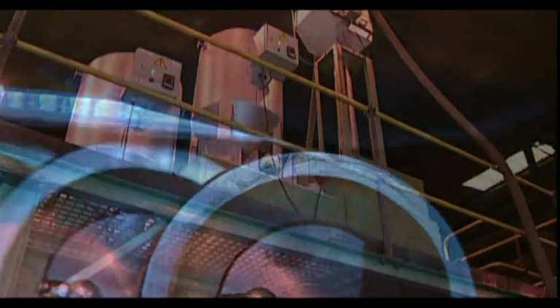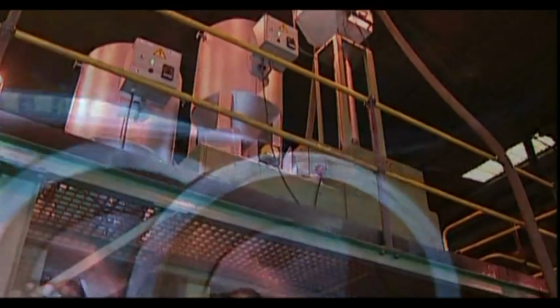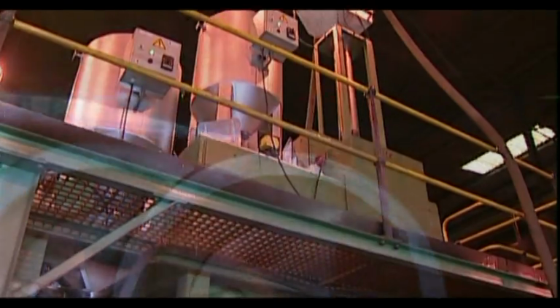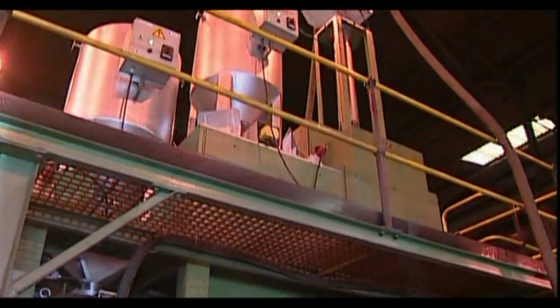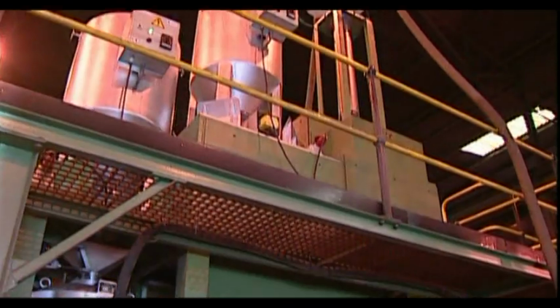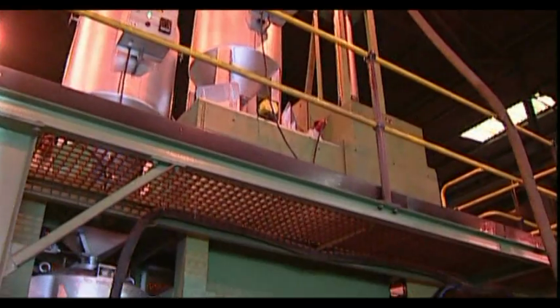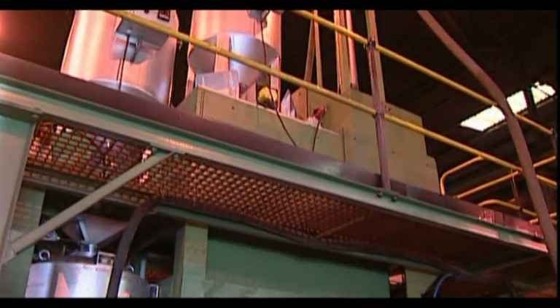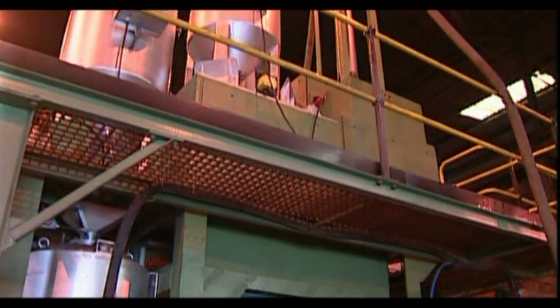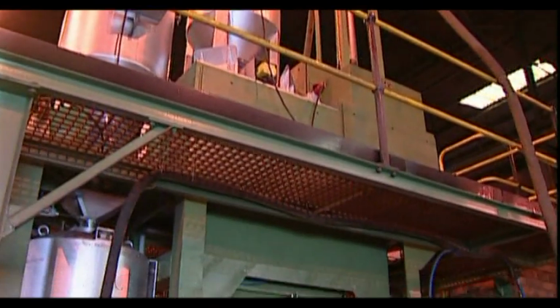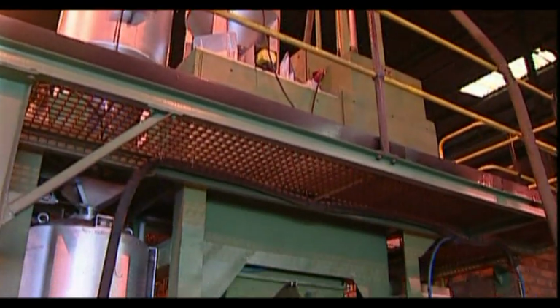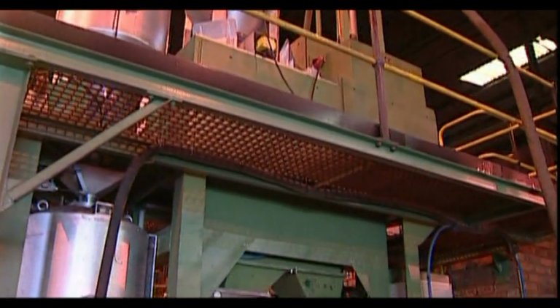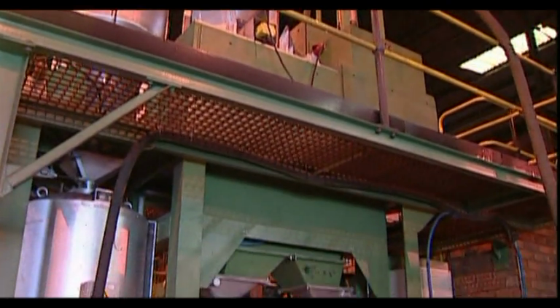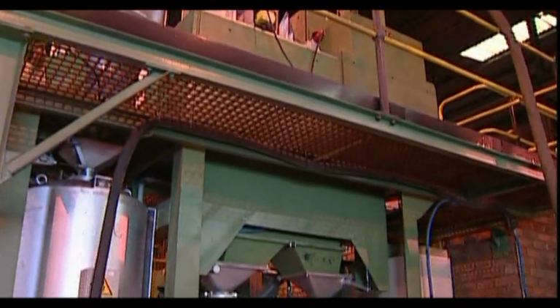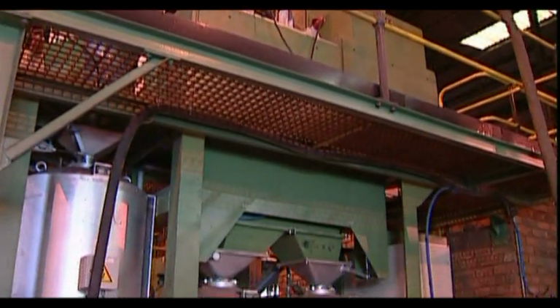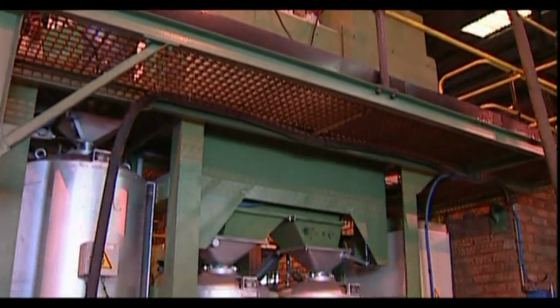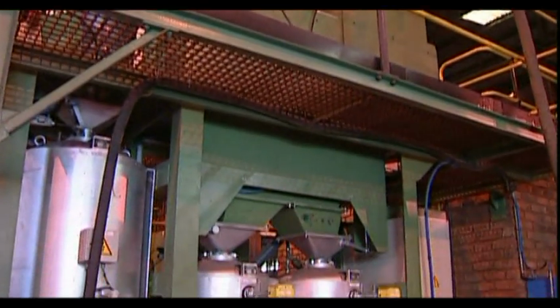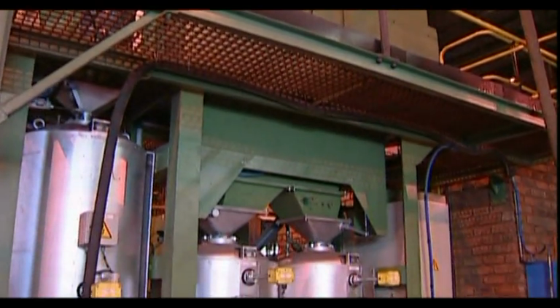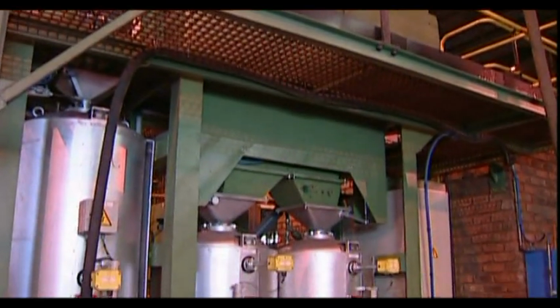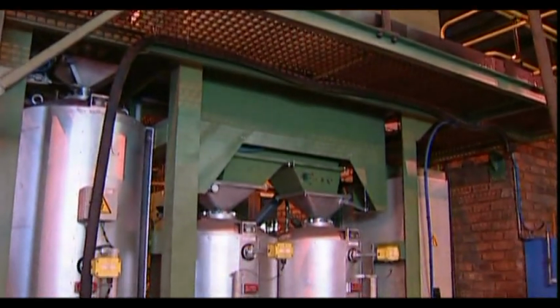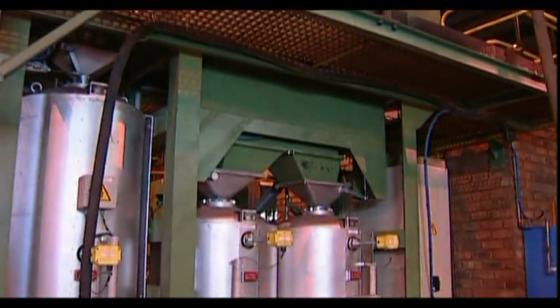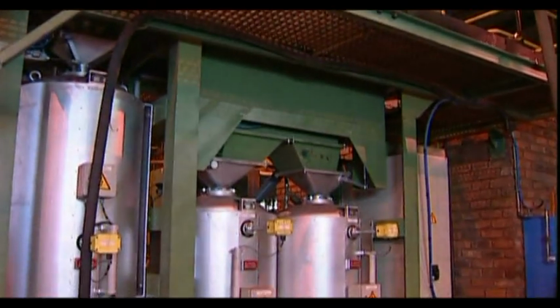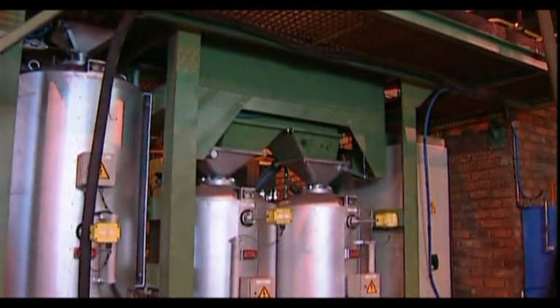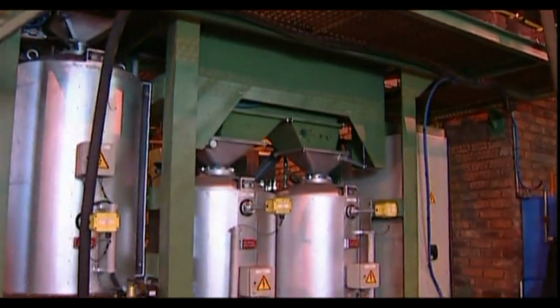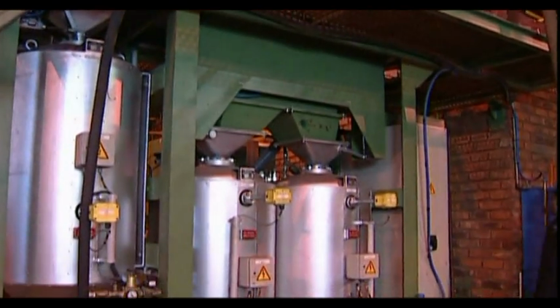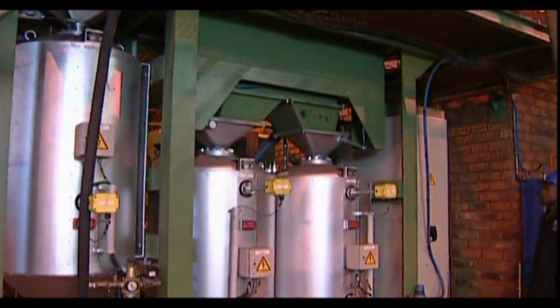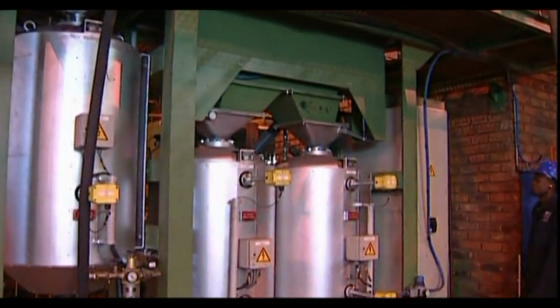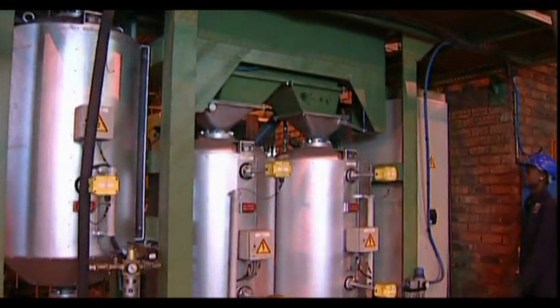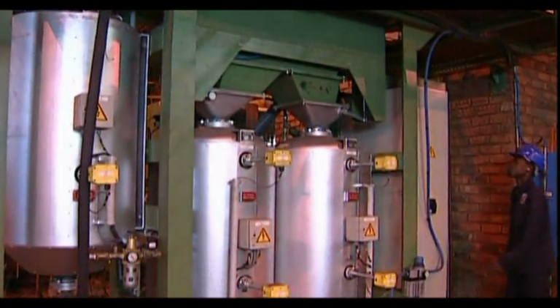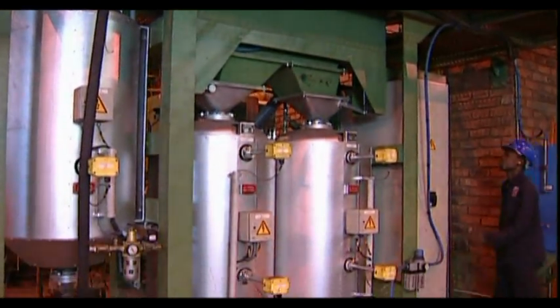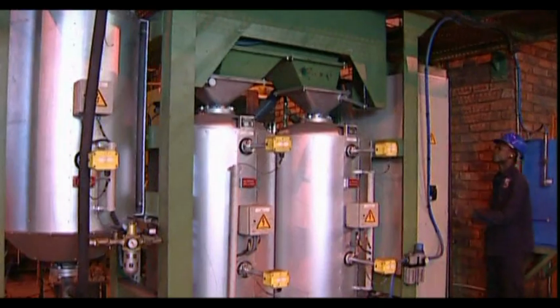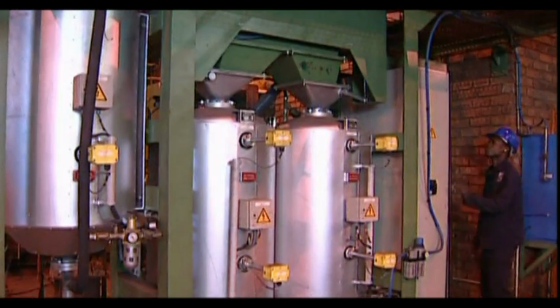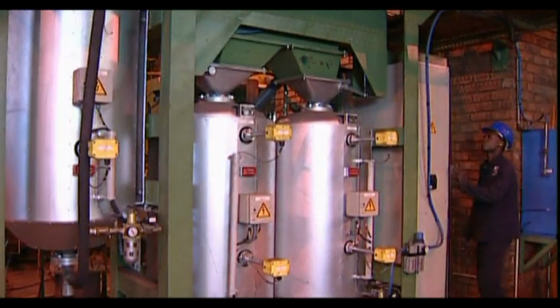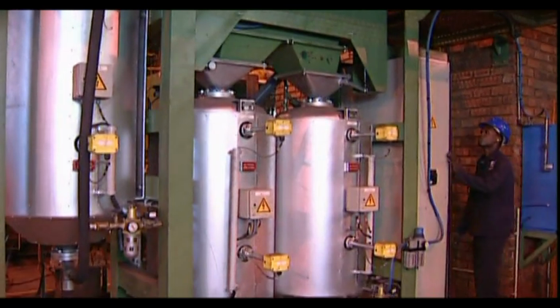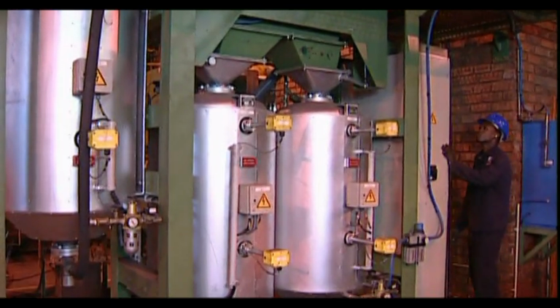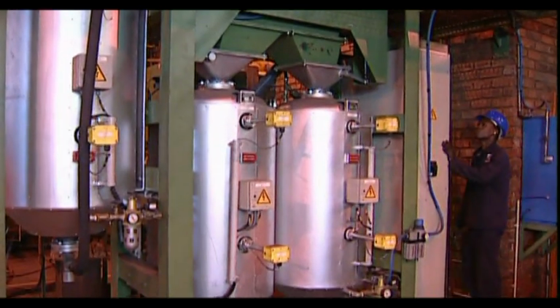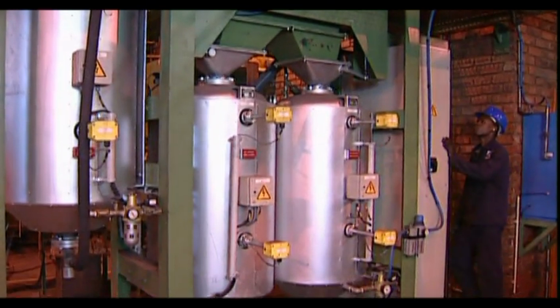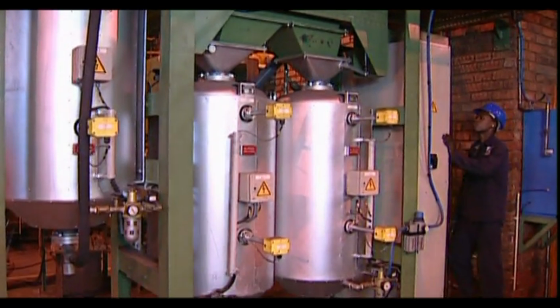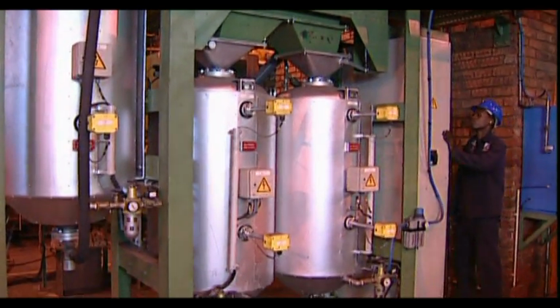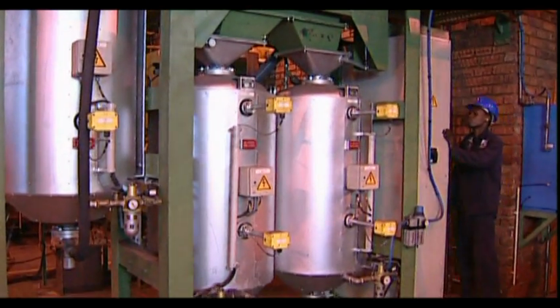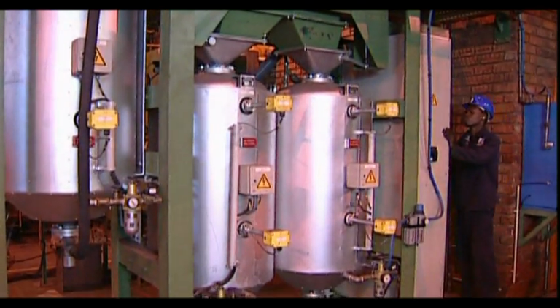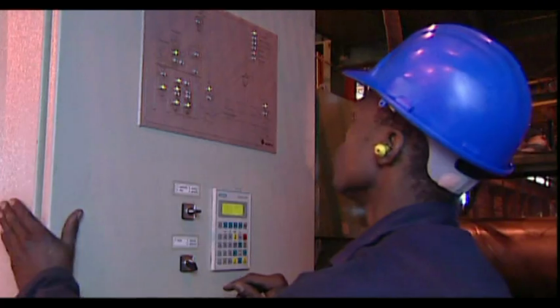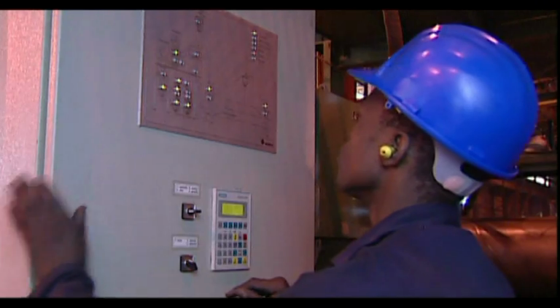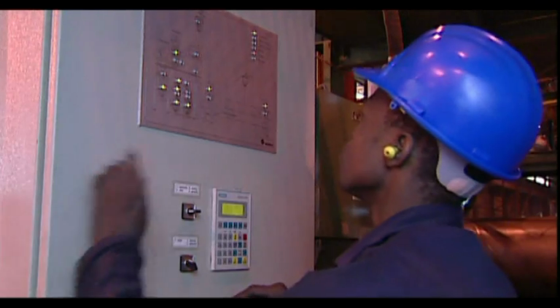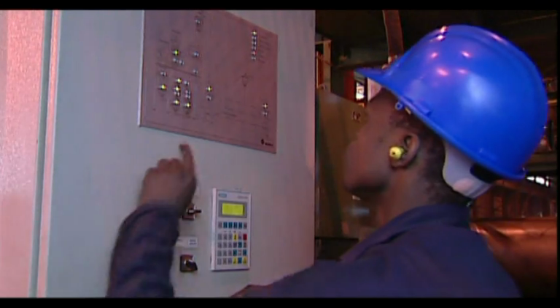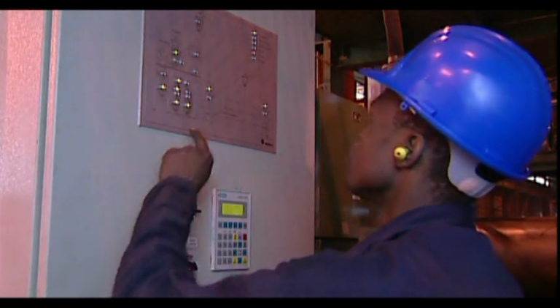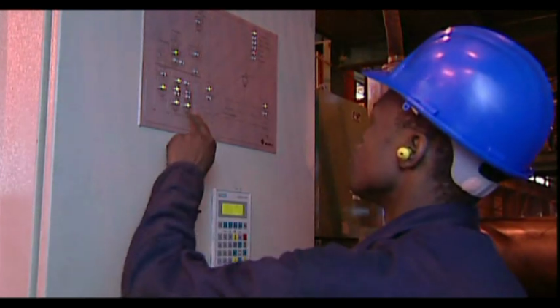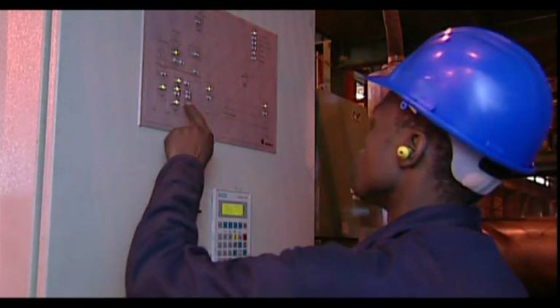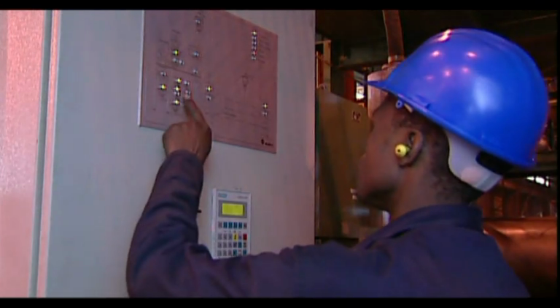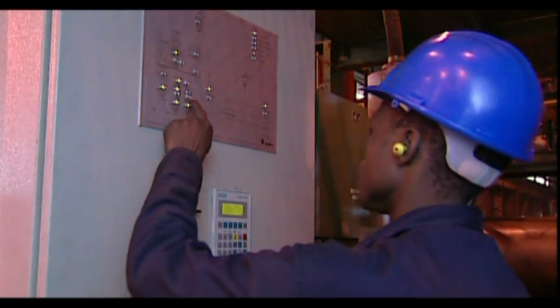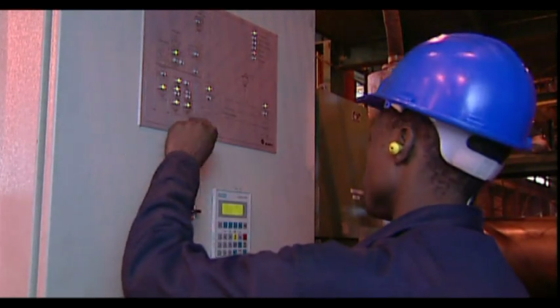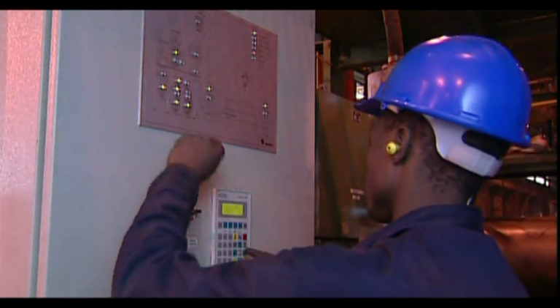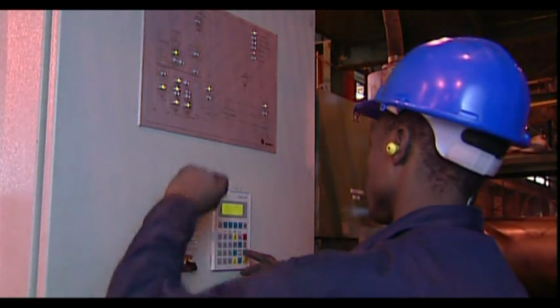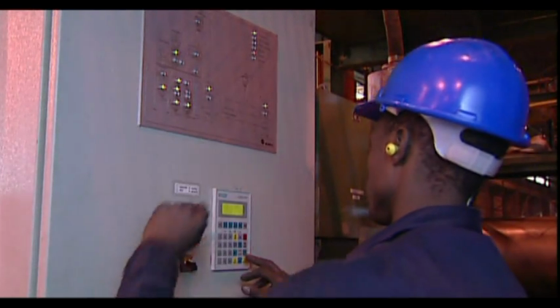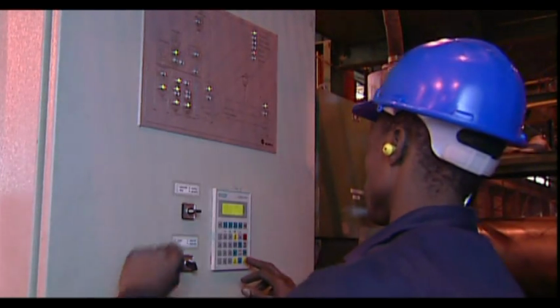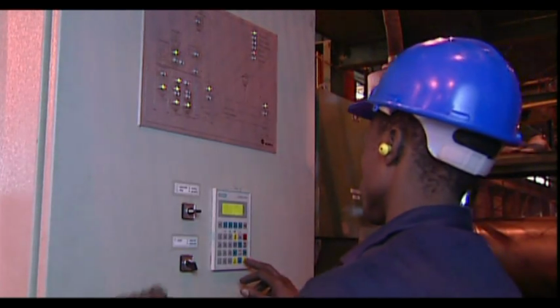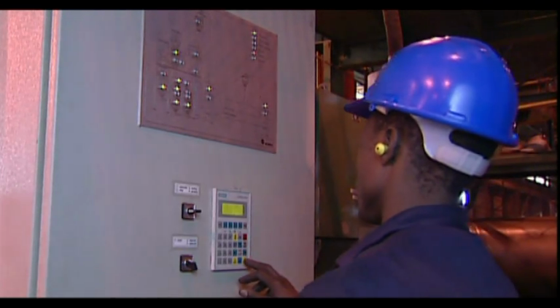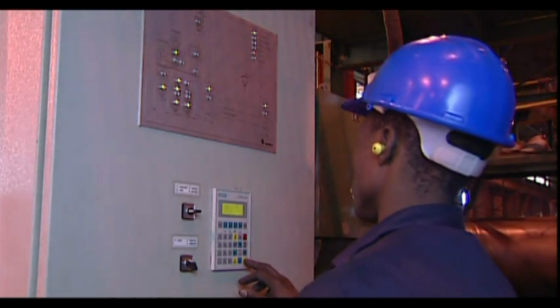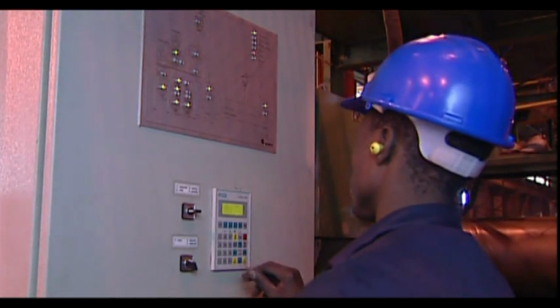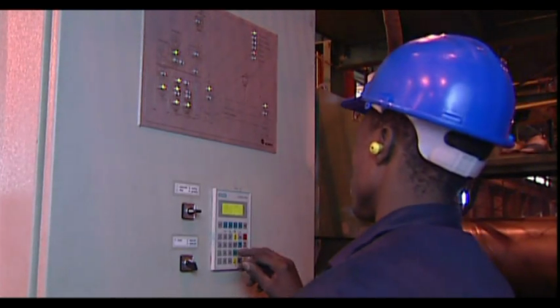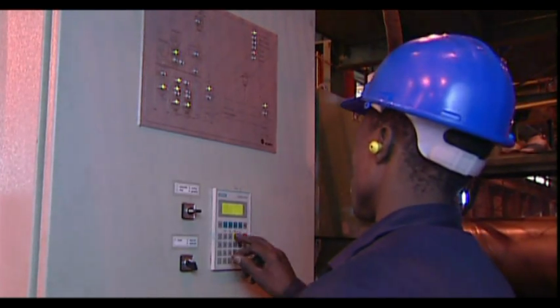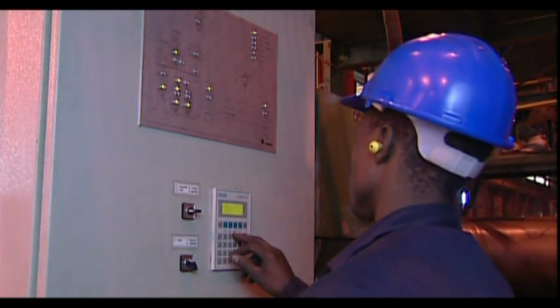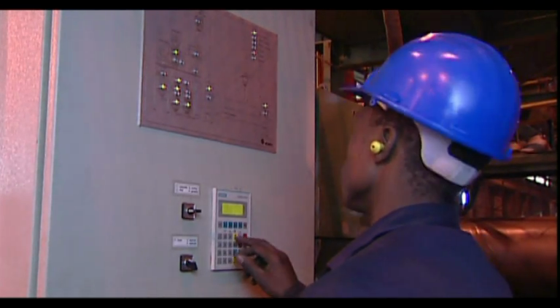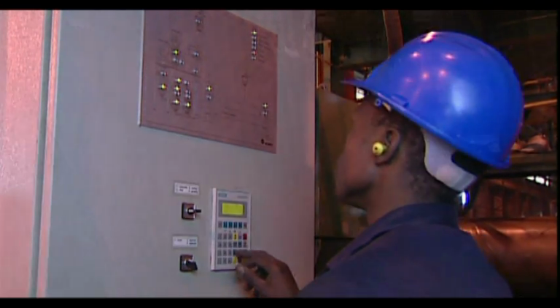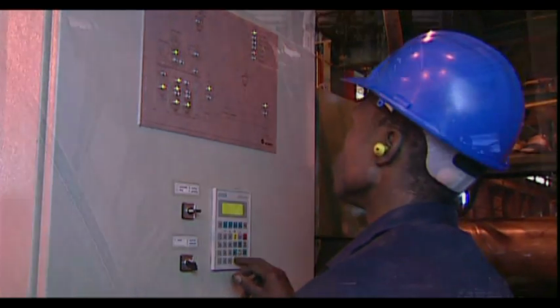Added to this is a flux feed and recycling unit which precisely controls the flux temperature, humidity and flow rate.